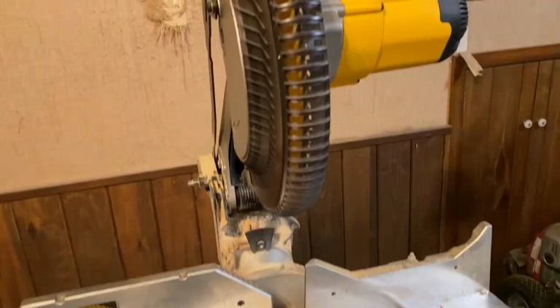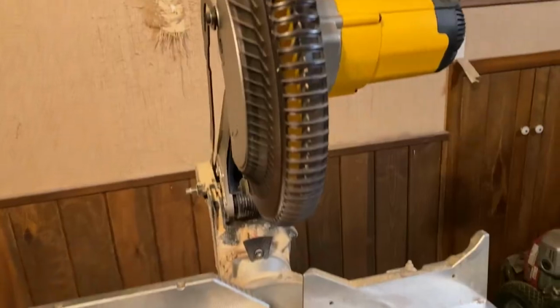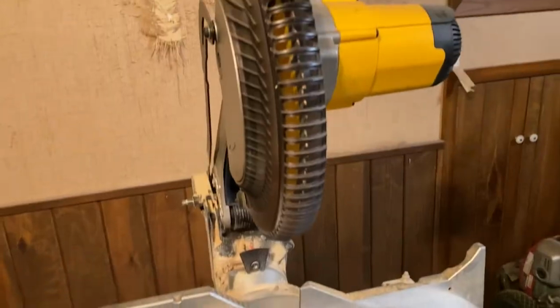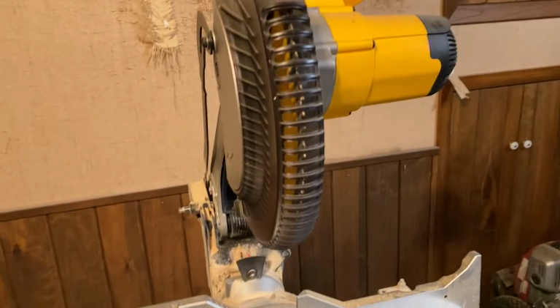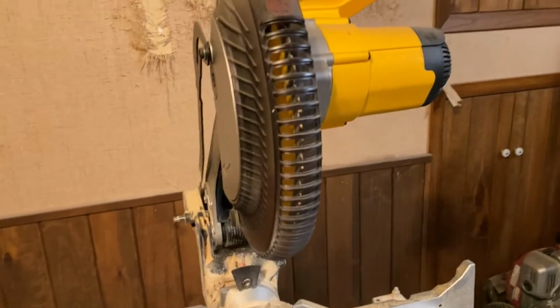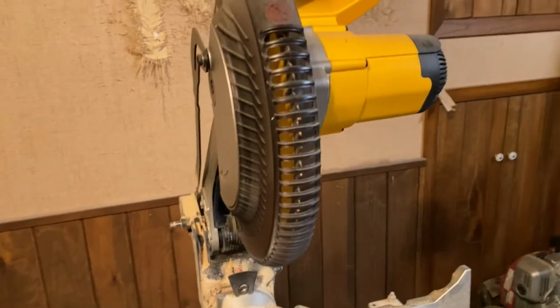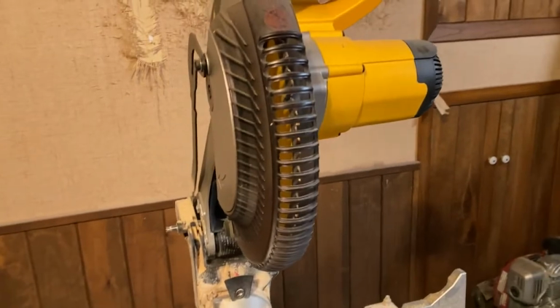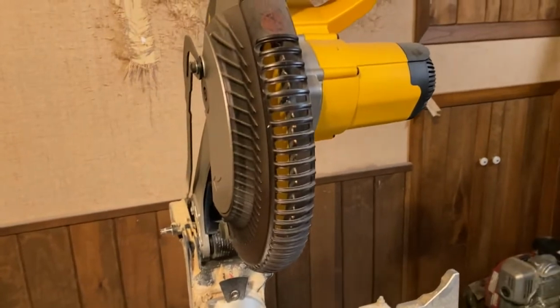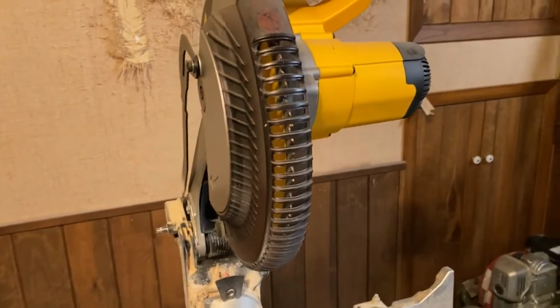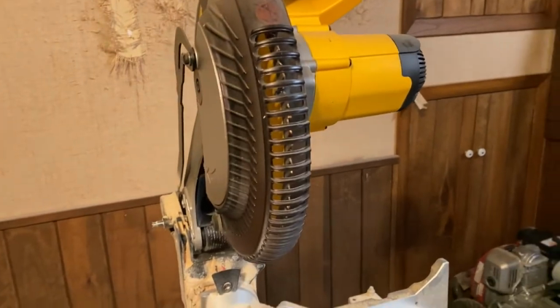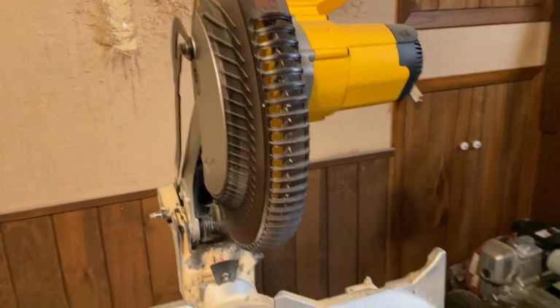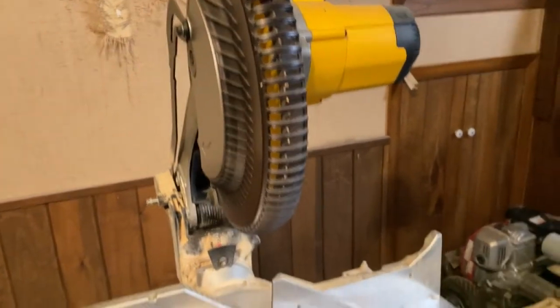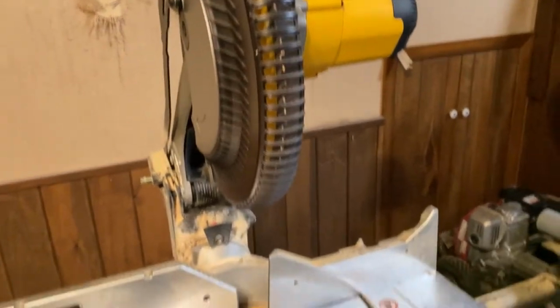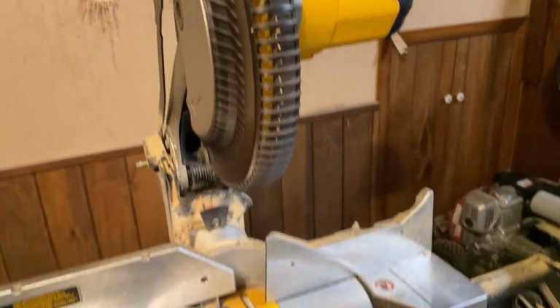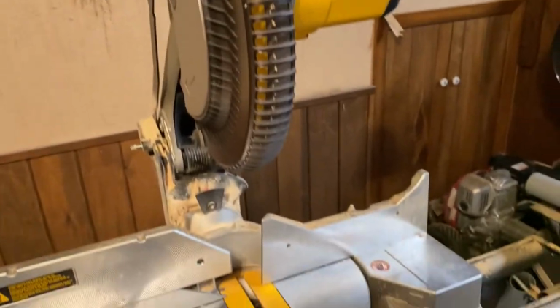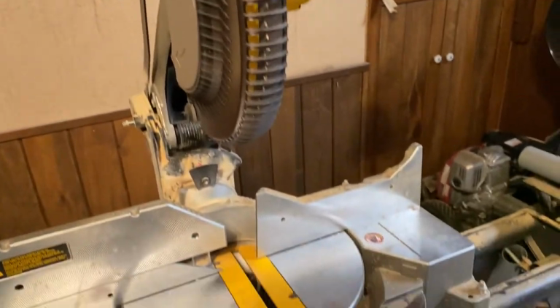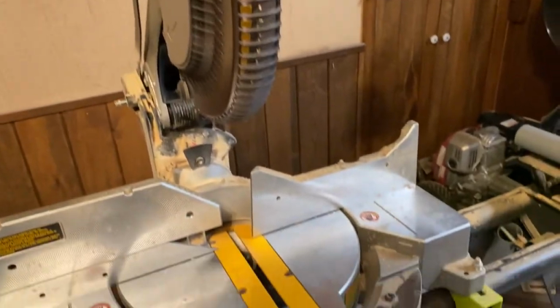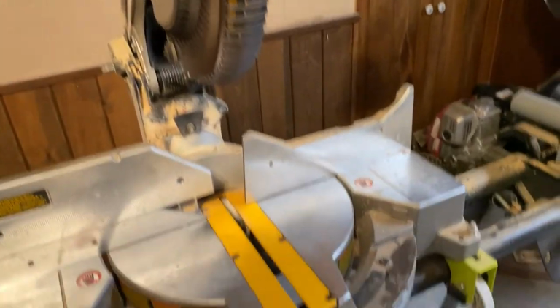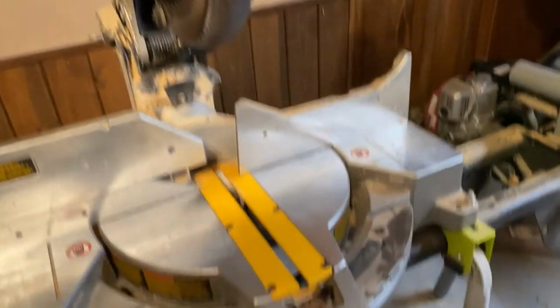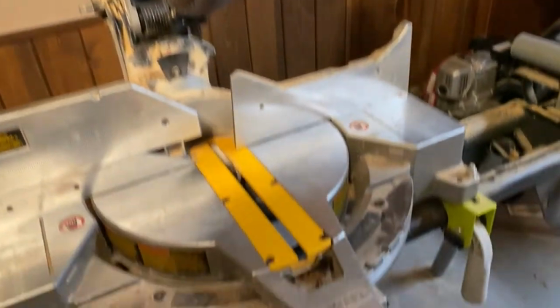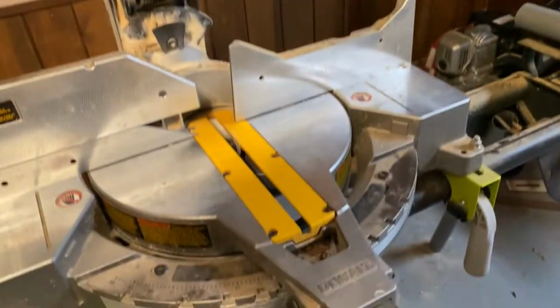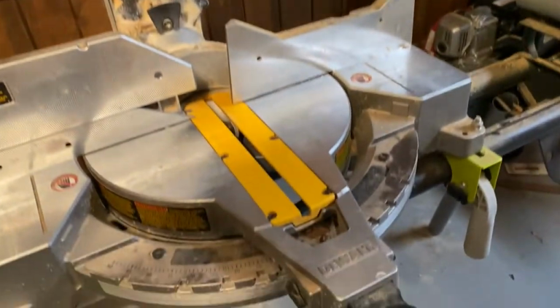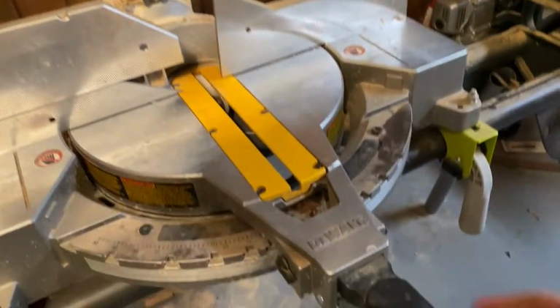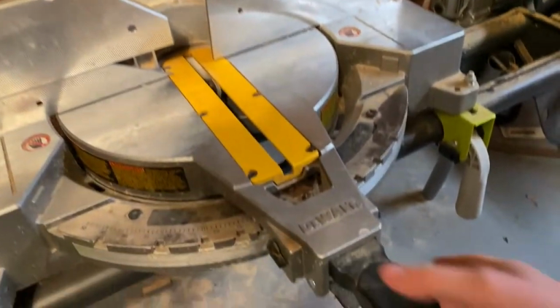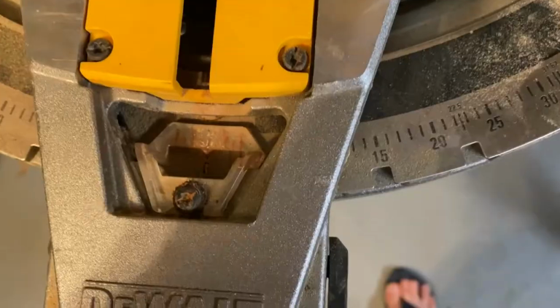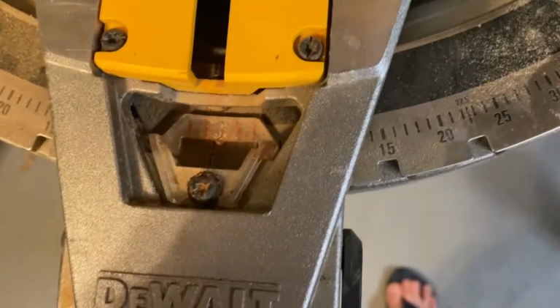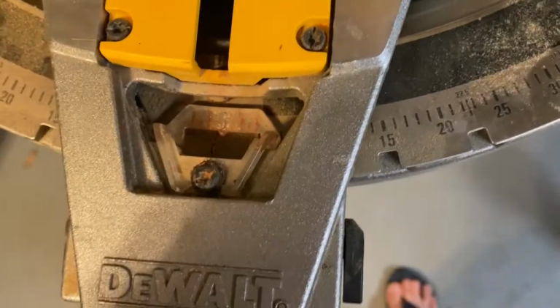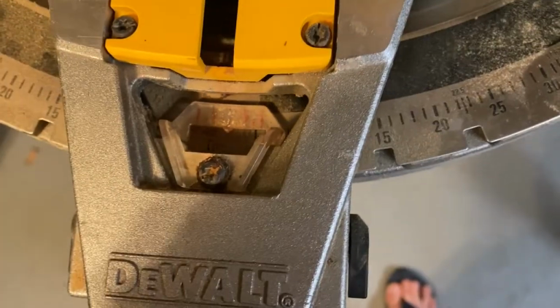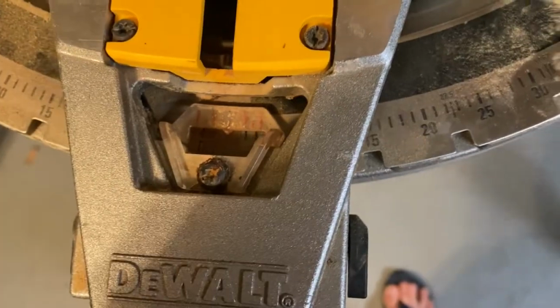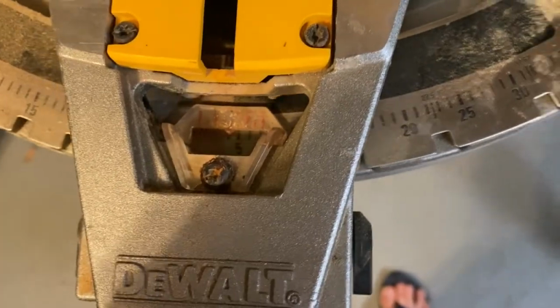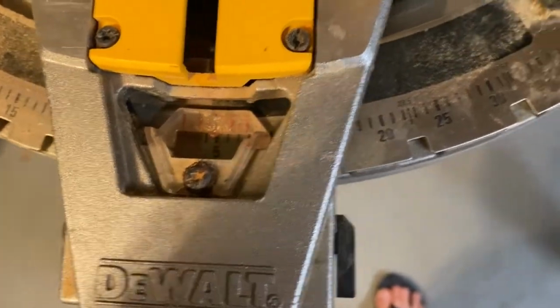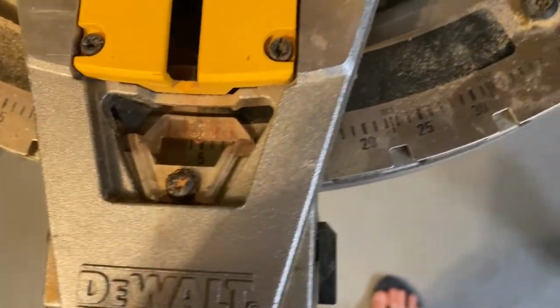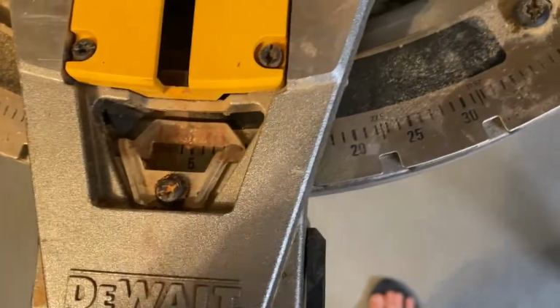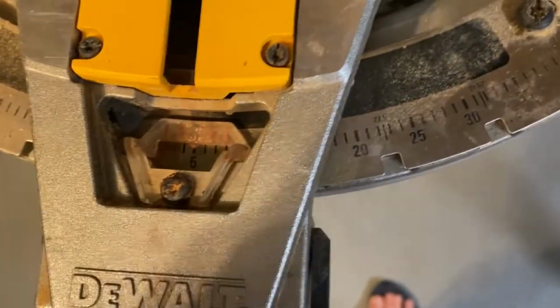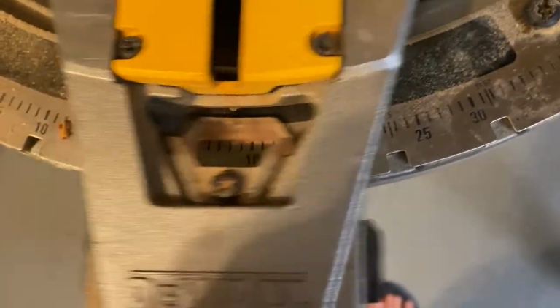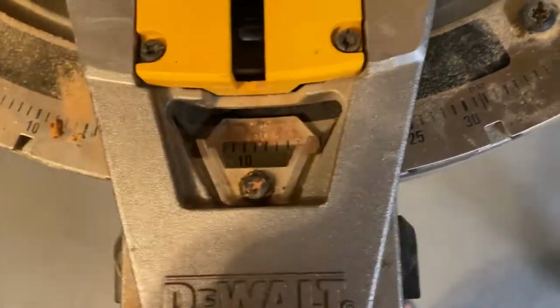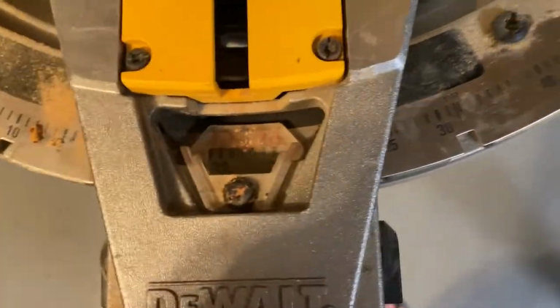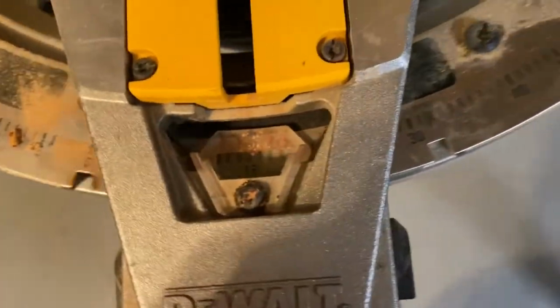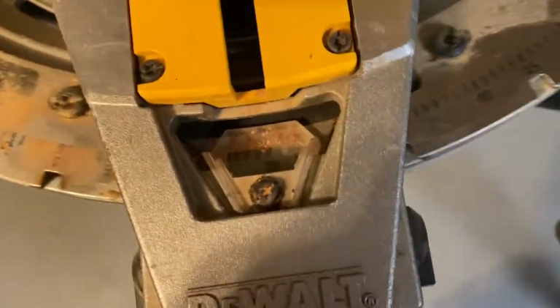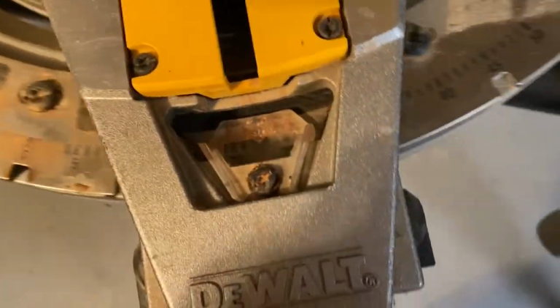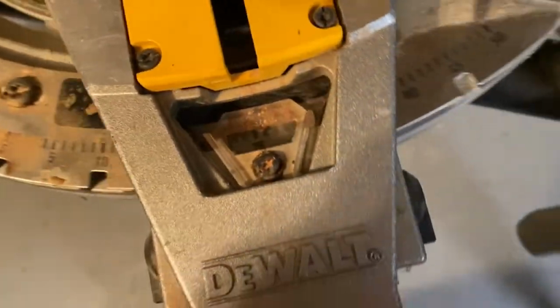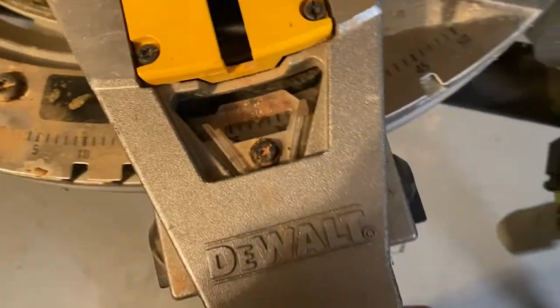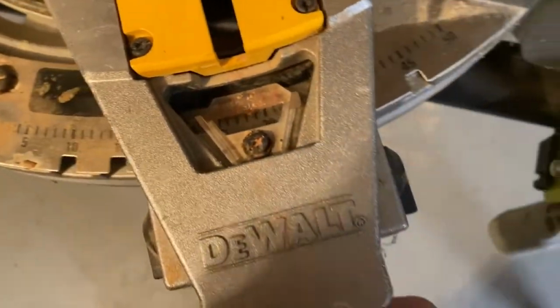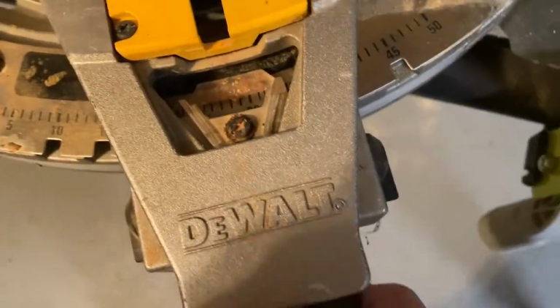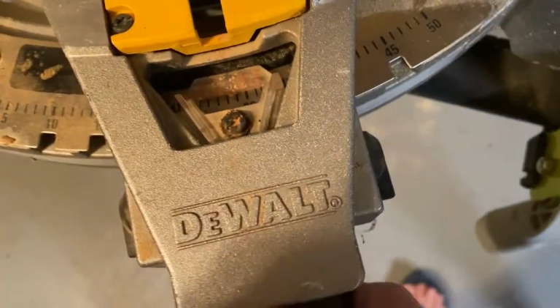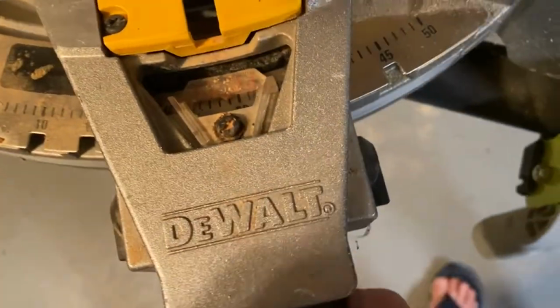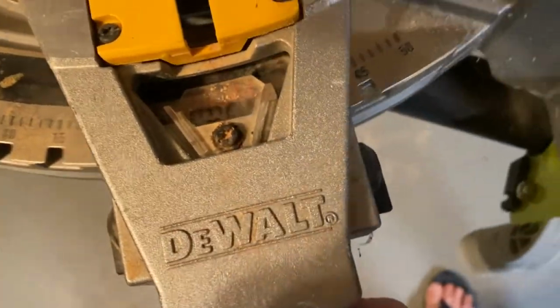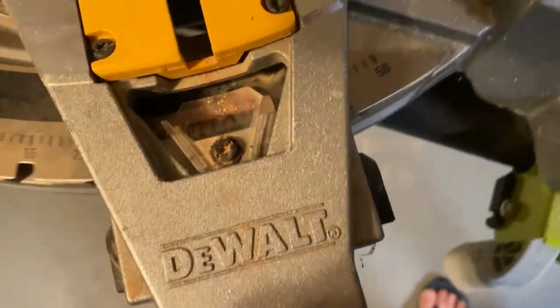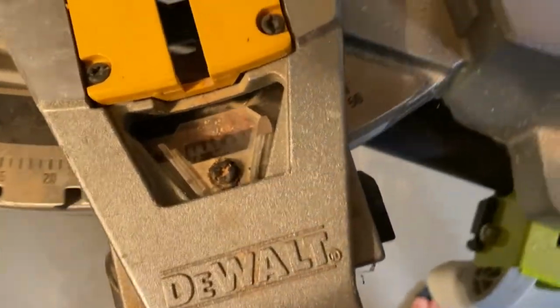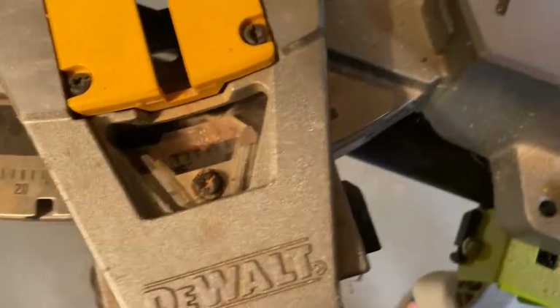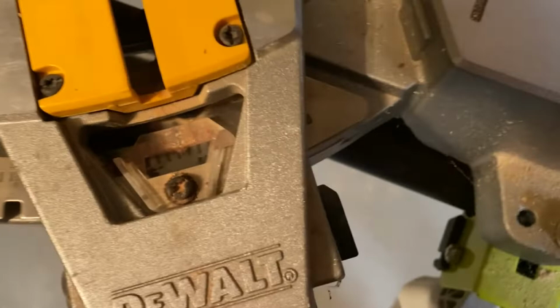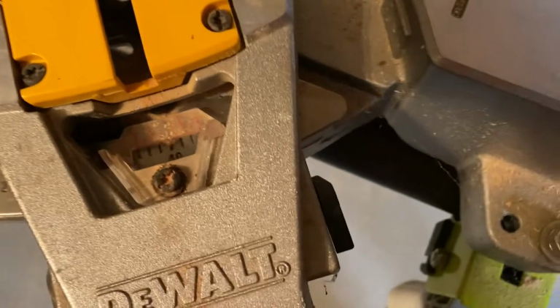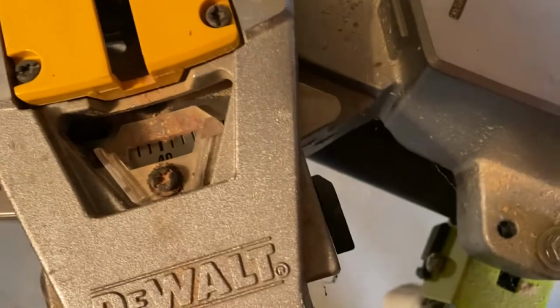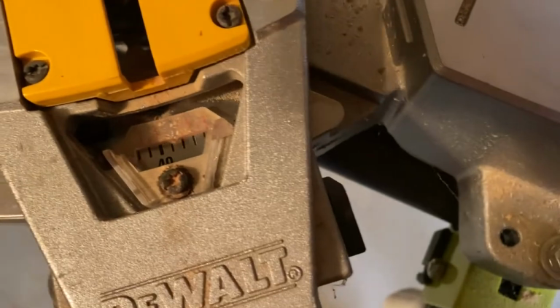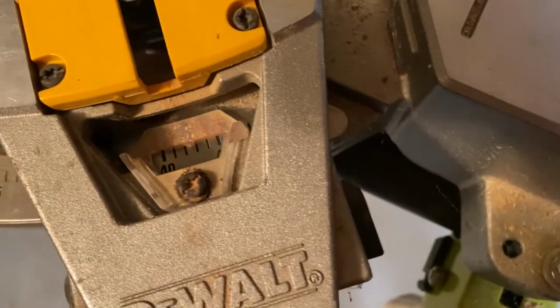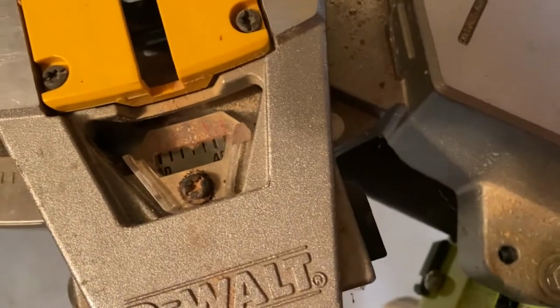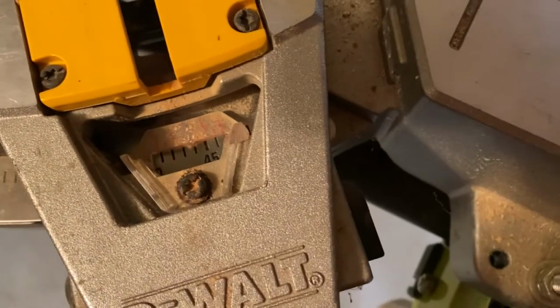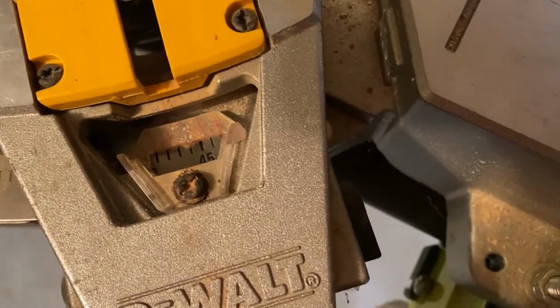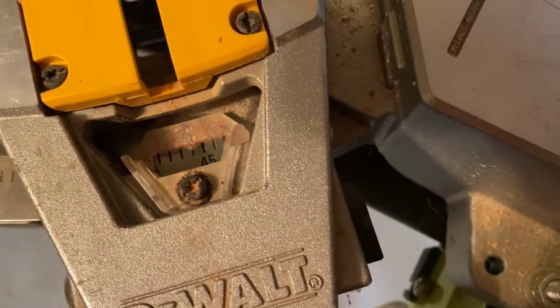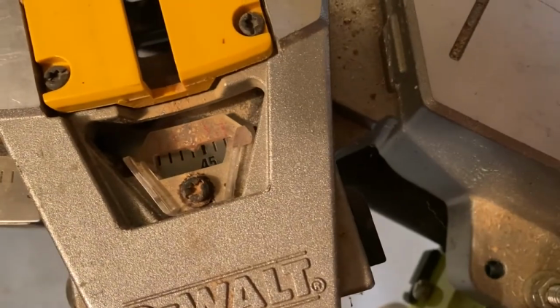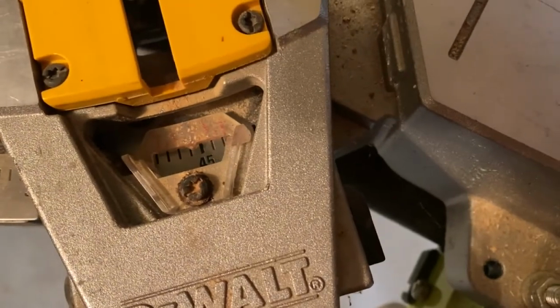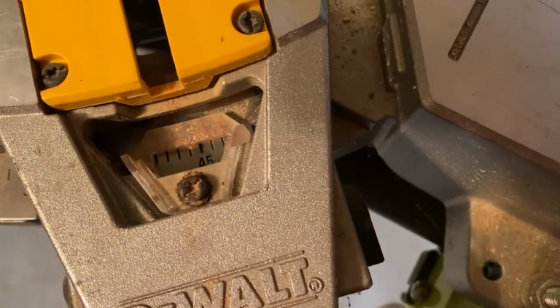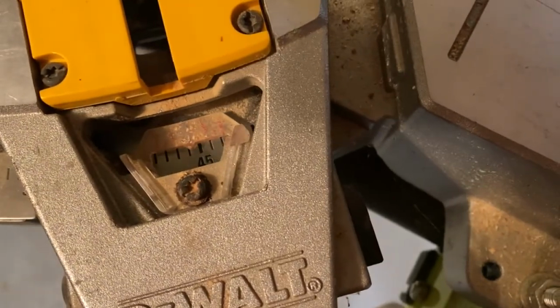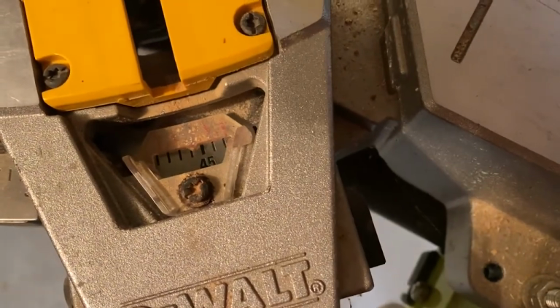Then I went ahead and got my miter saw set up. I put it to a 45 degree angle and I do not touch it — do not move it from this point.